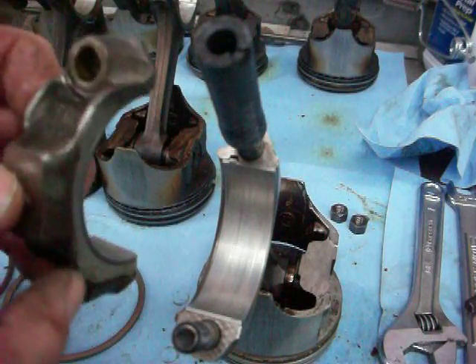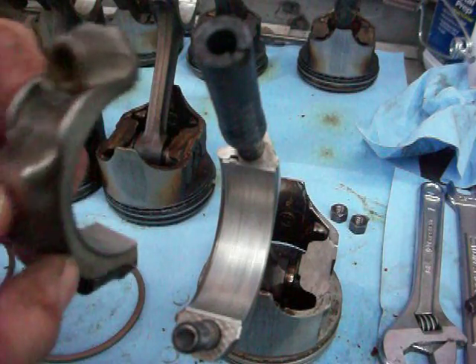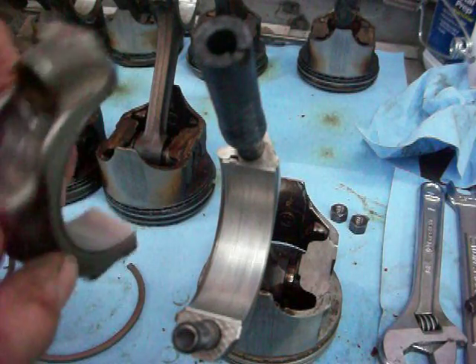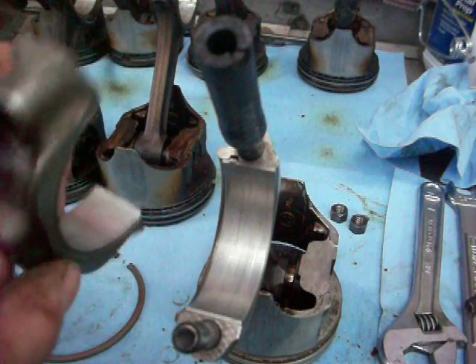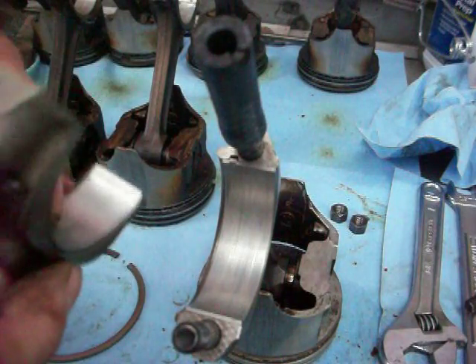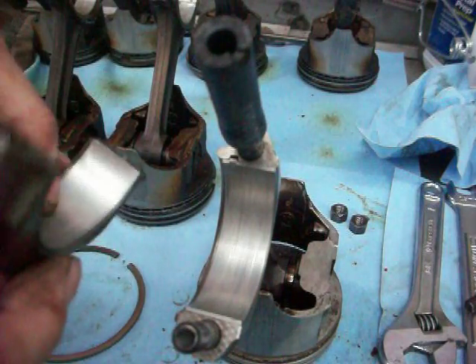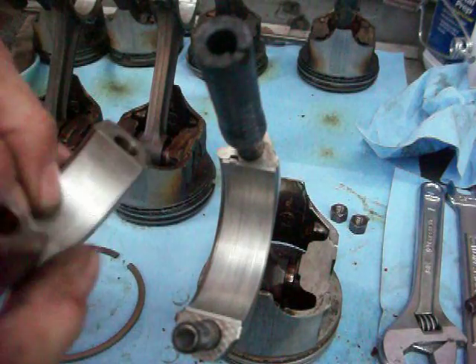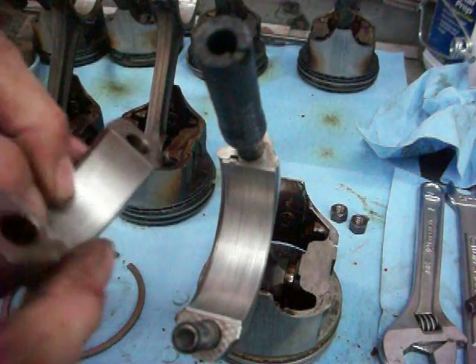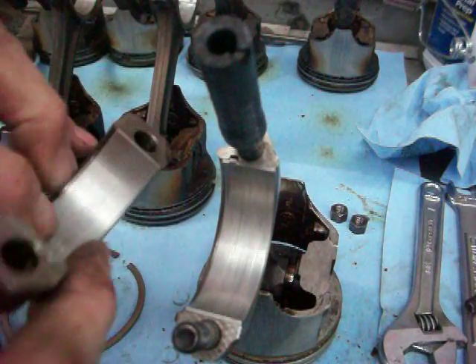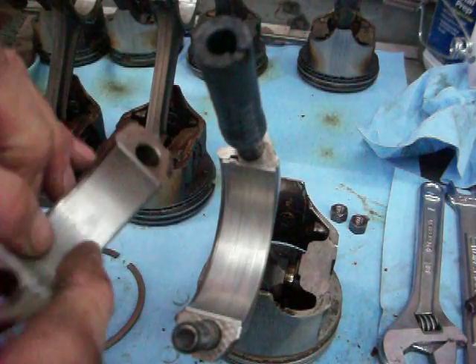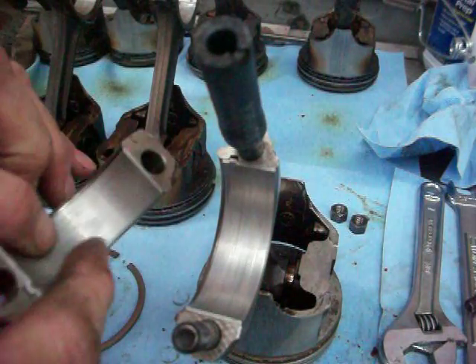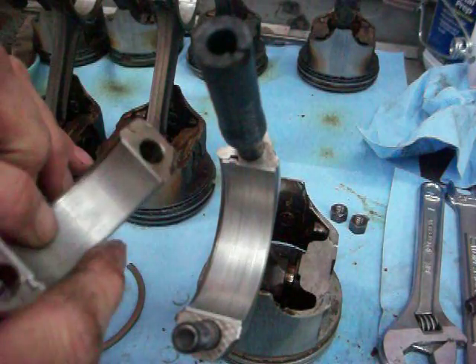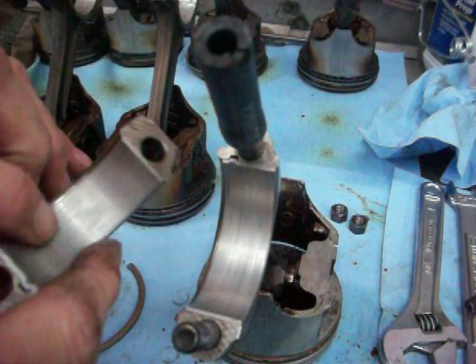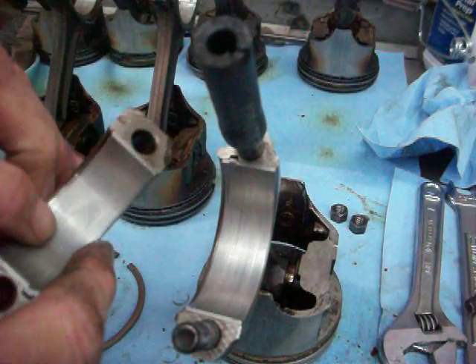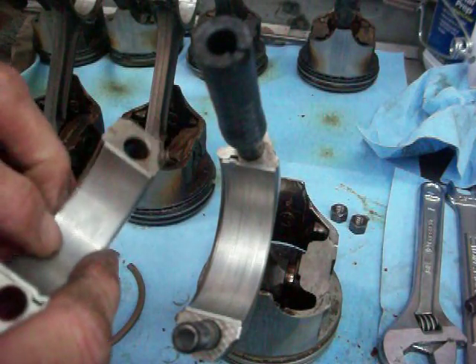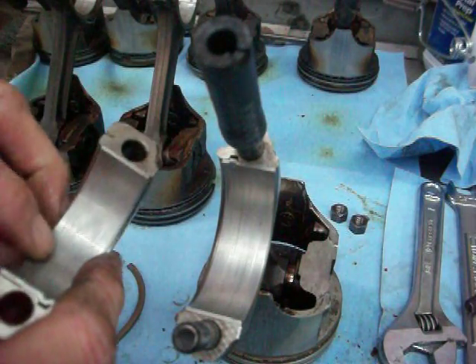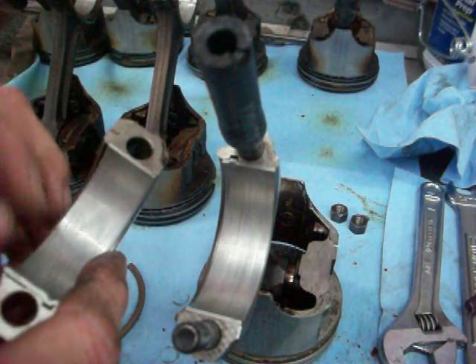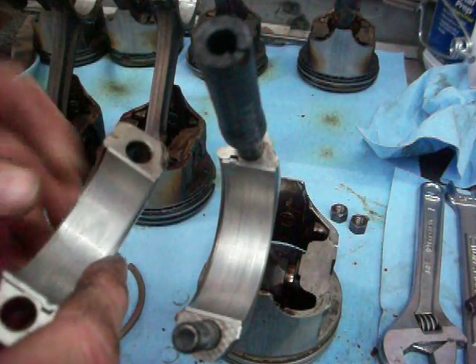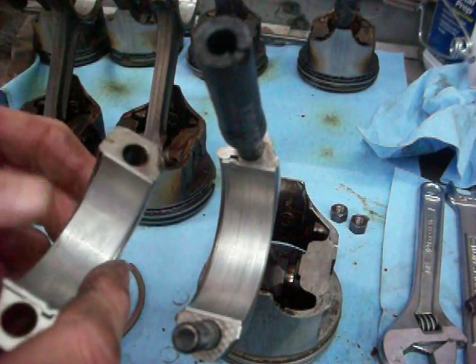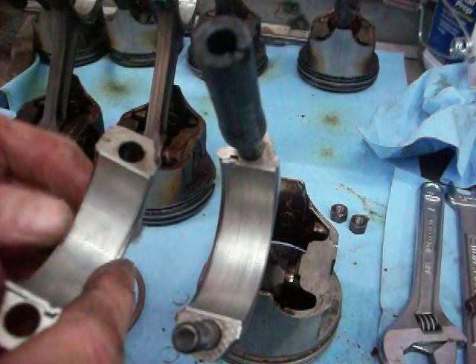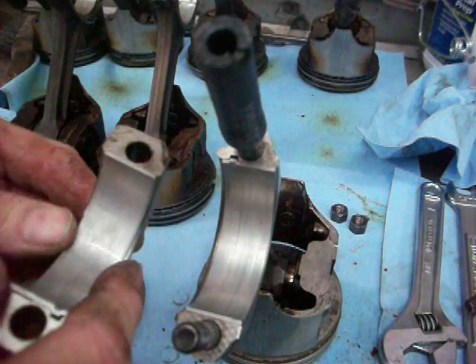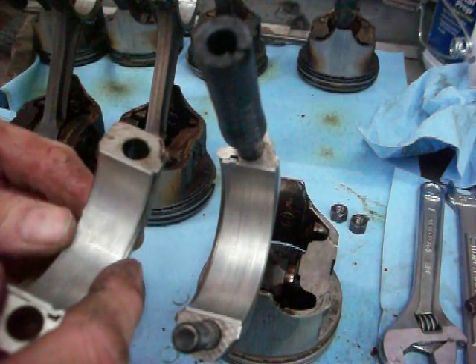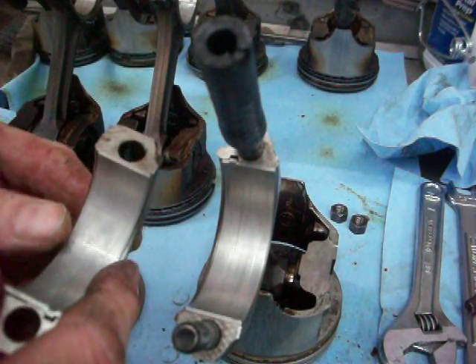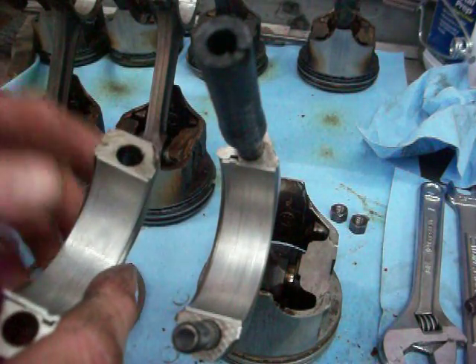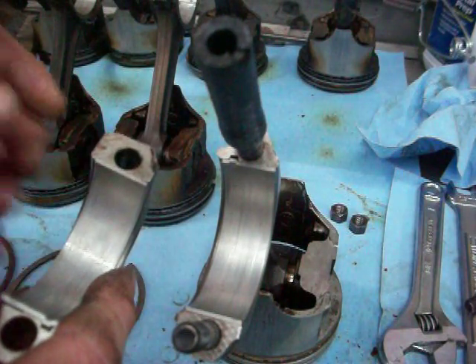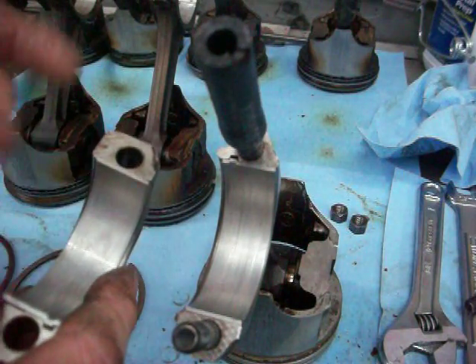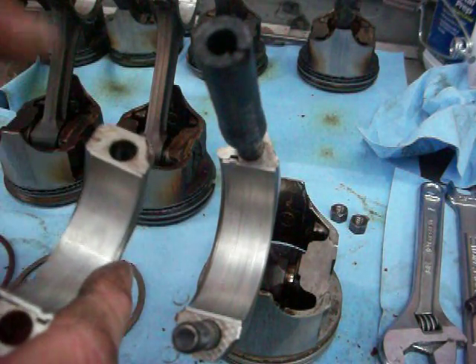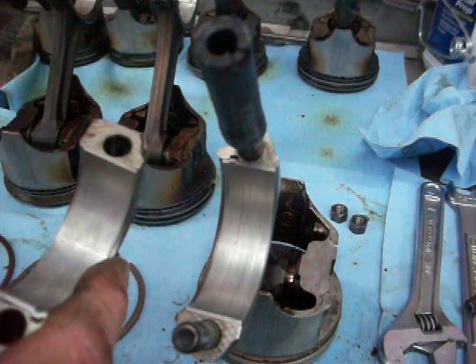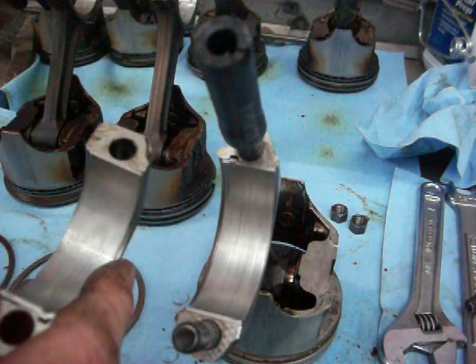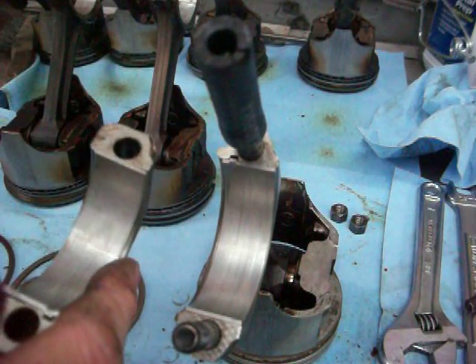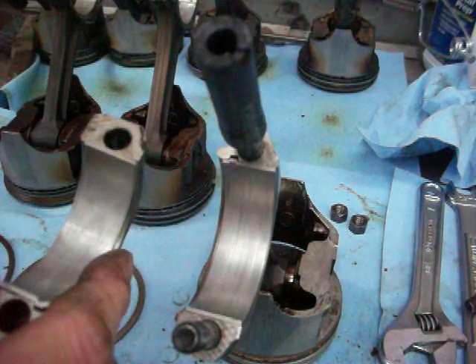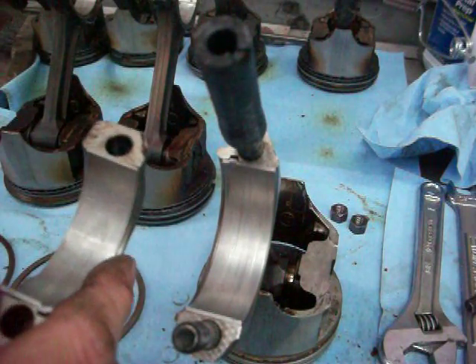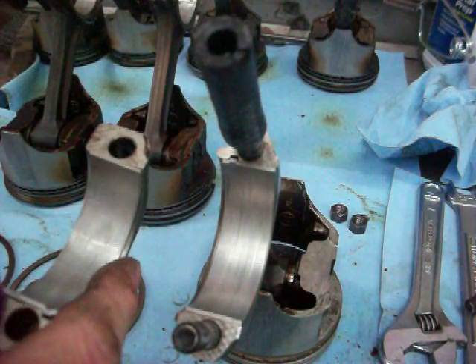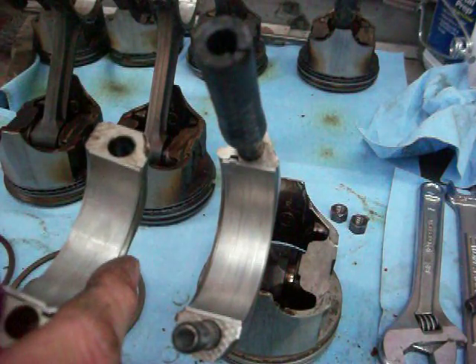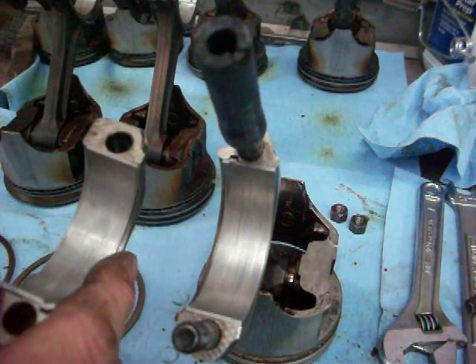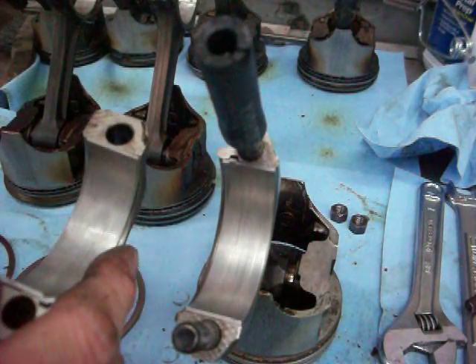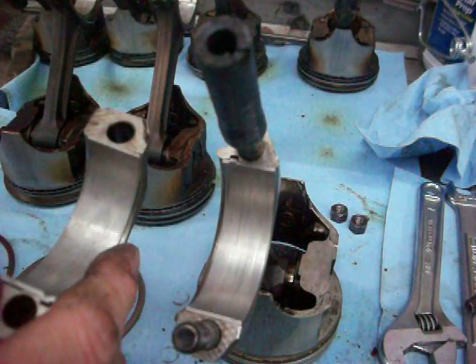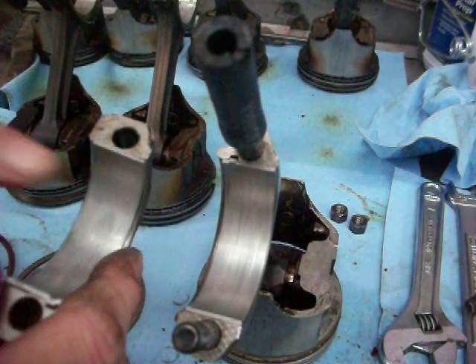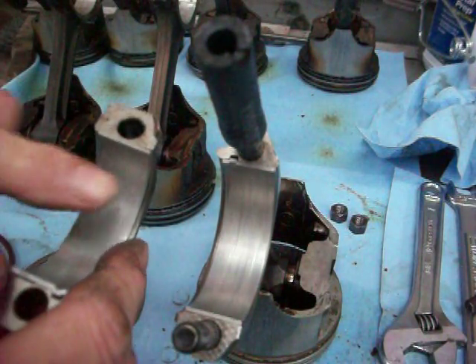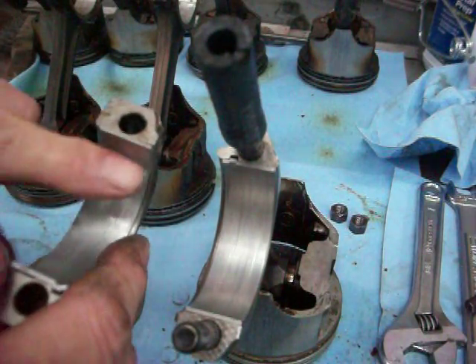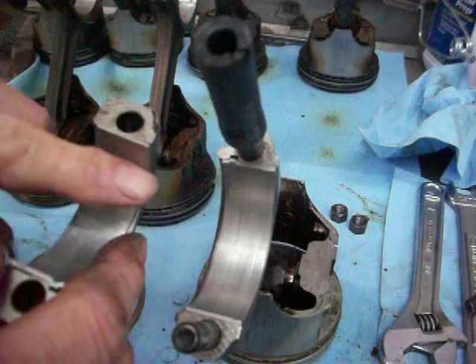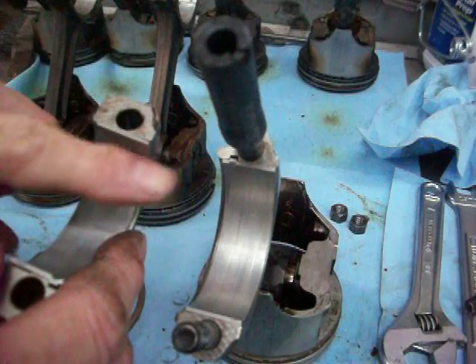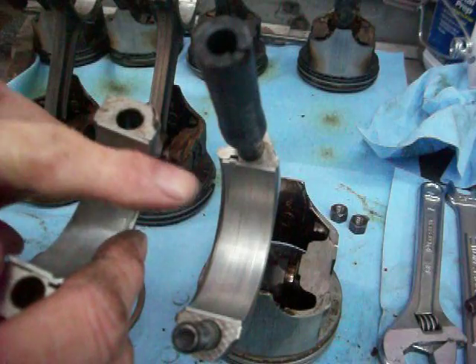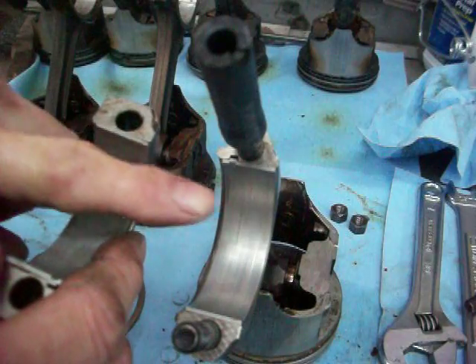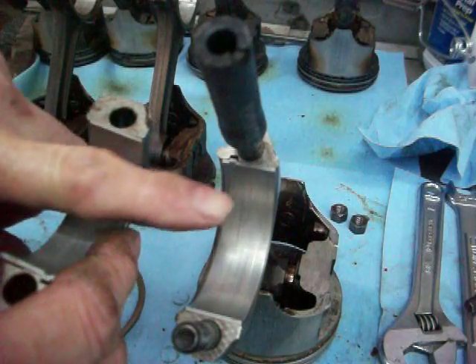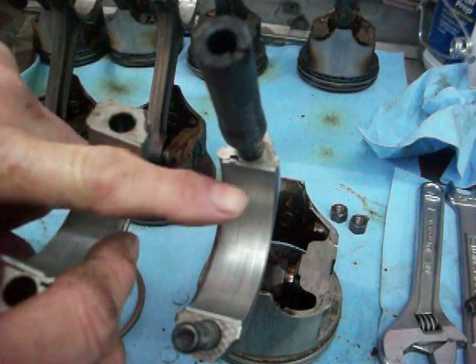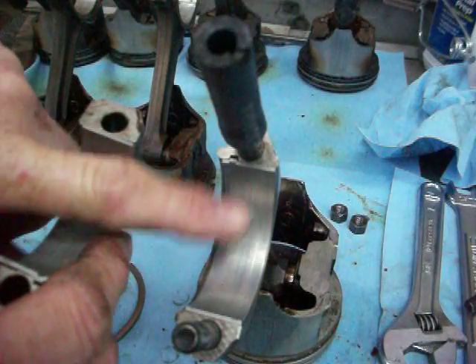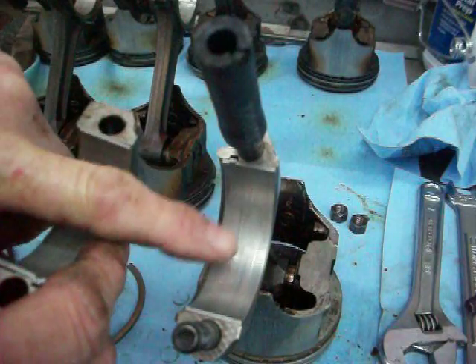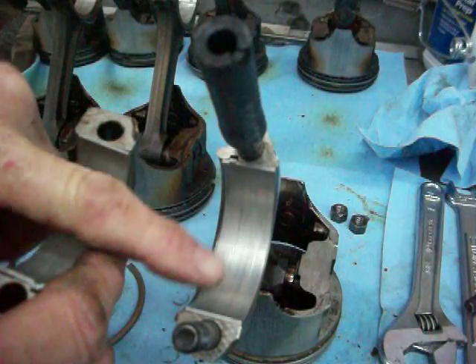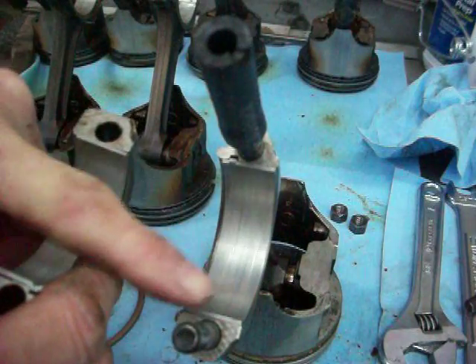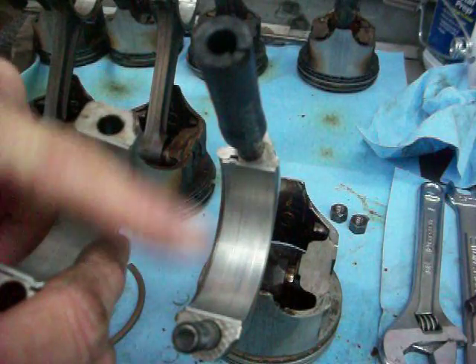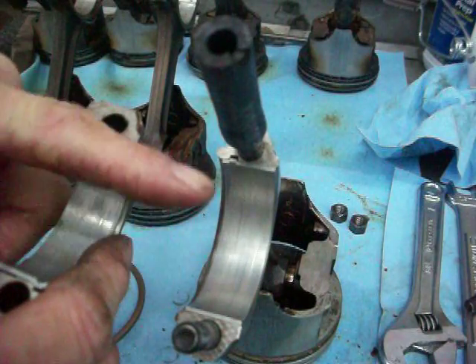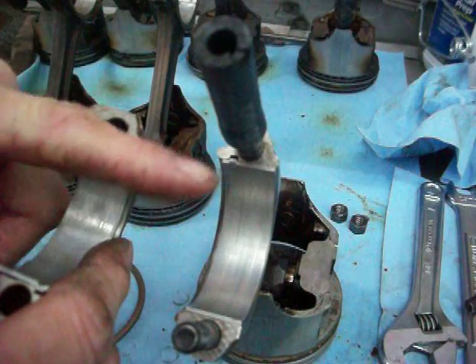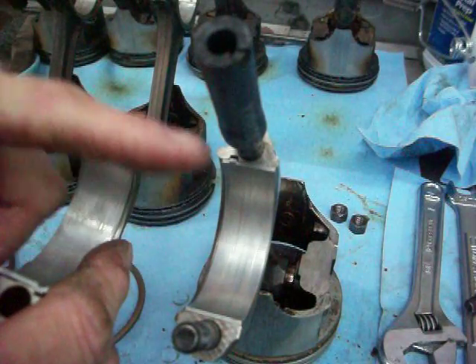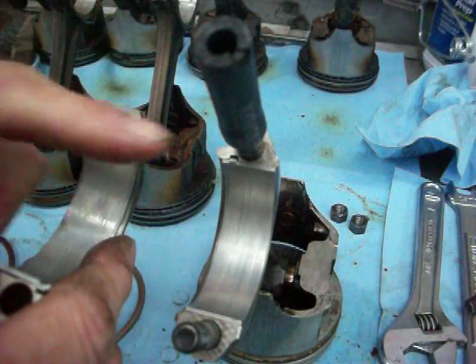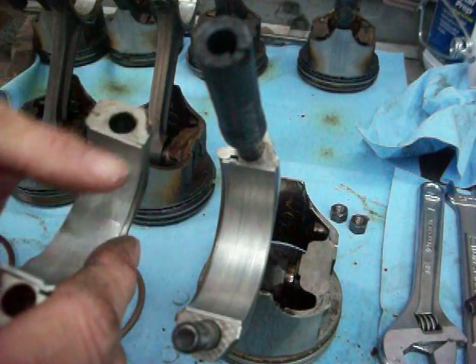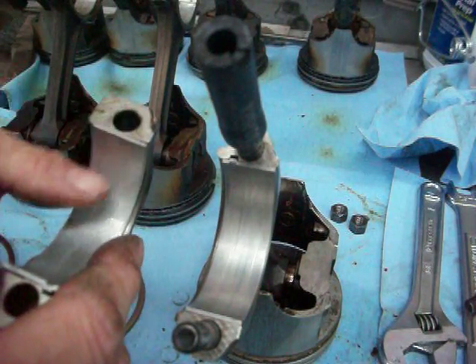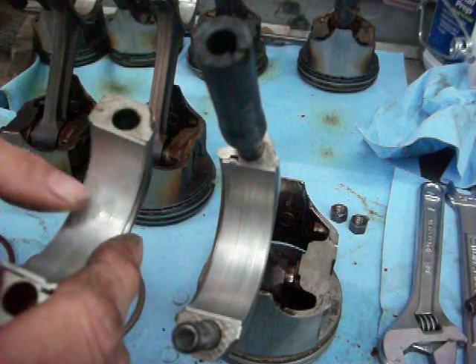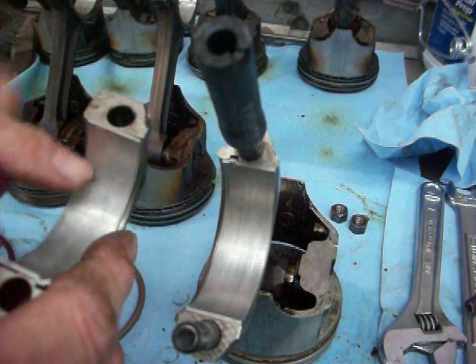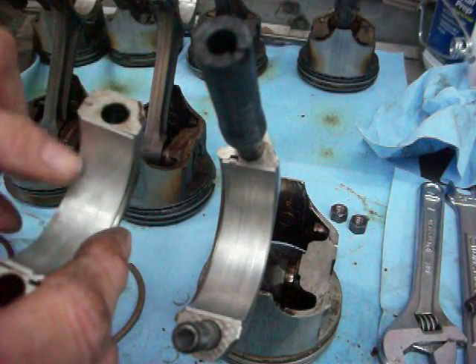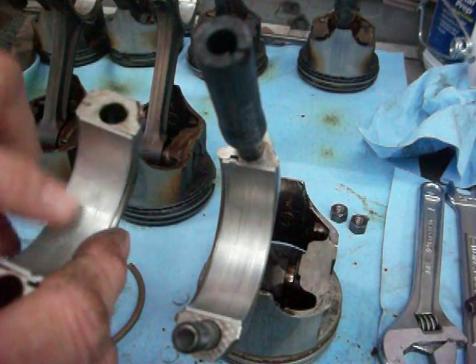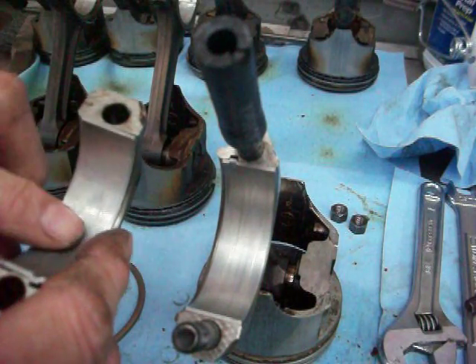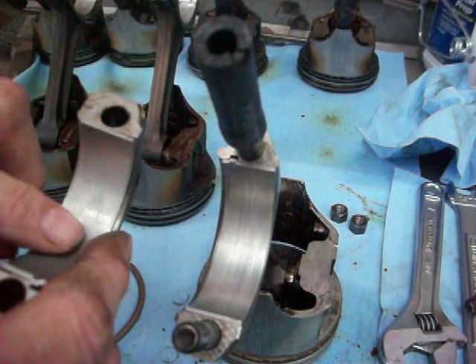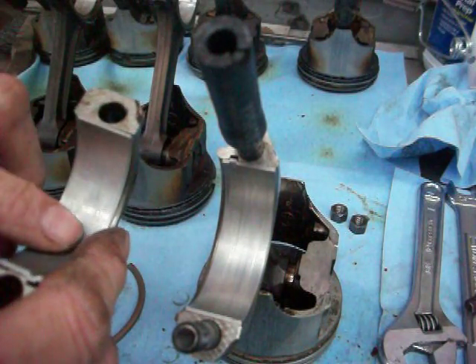Because oil comes through the crankshaft — there's a hole in the crankshaft — it oils the inner part of the bearing.